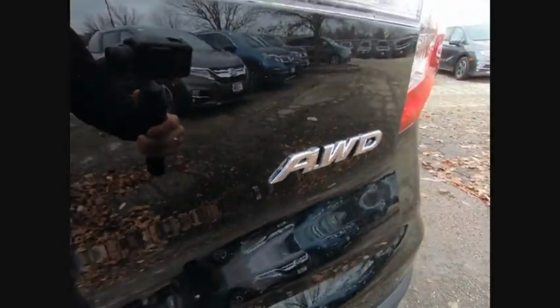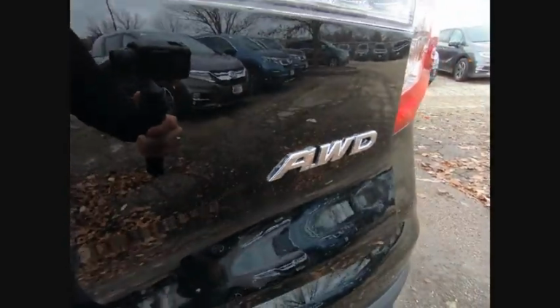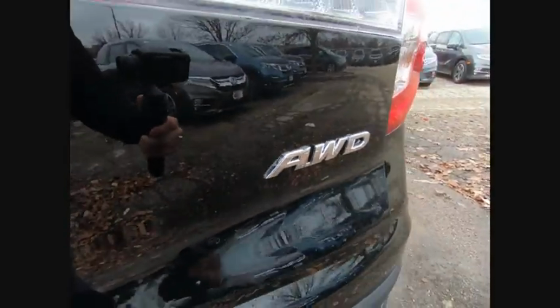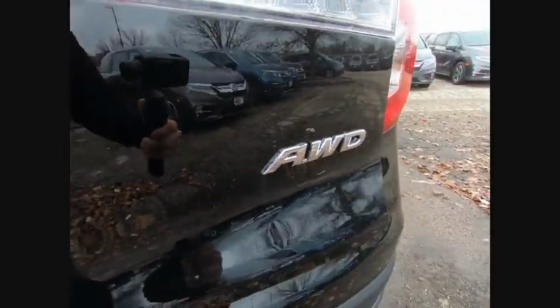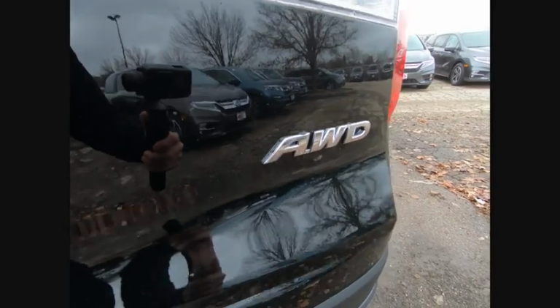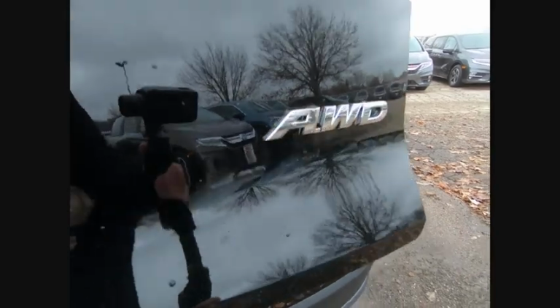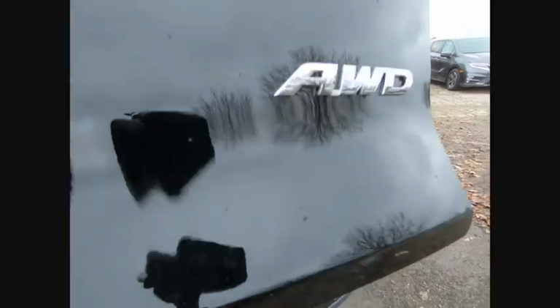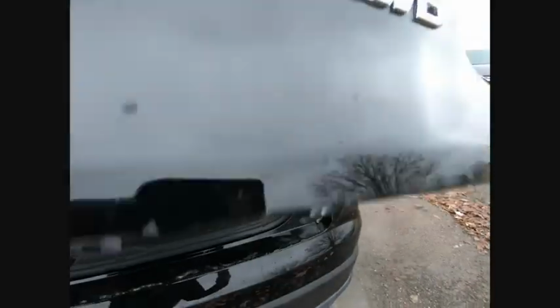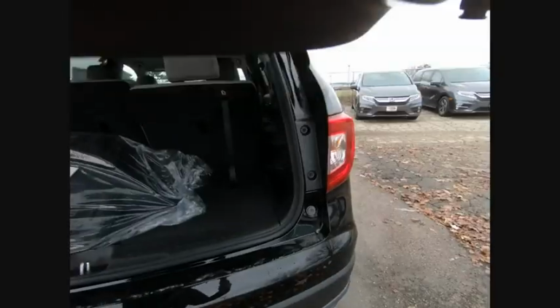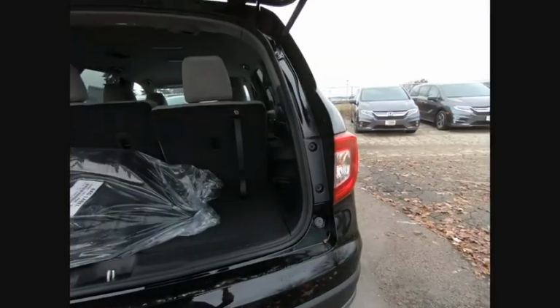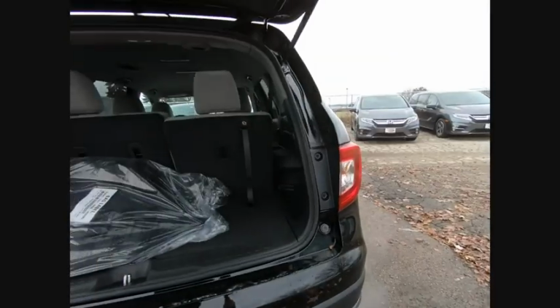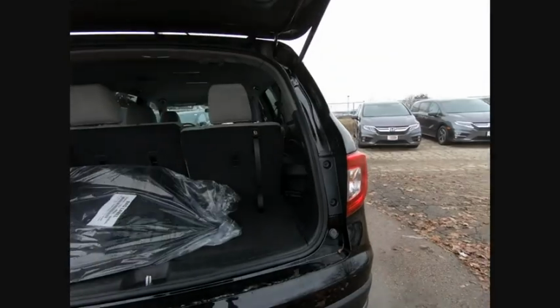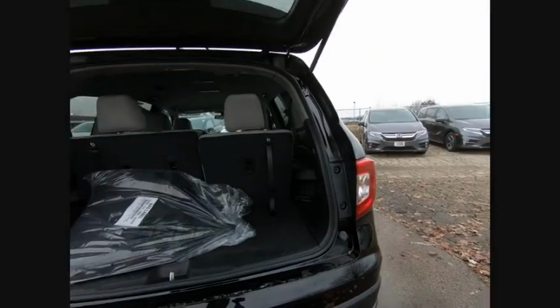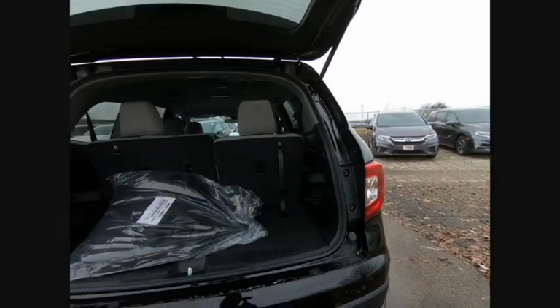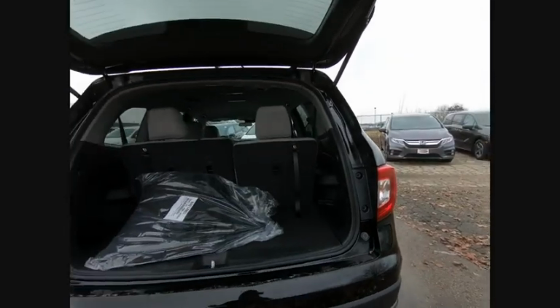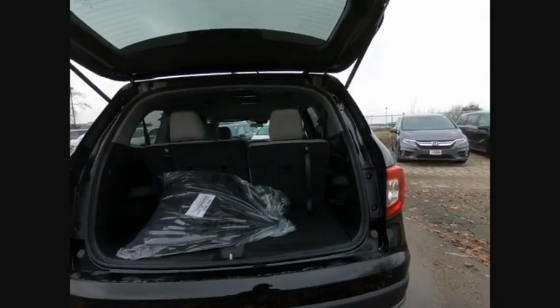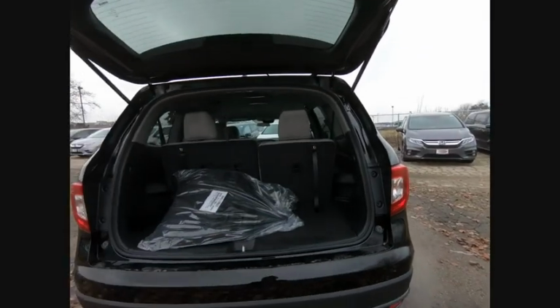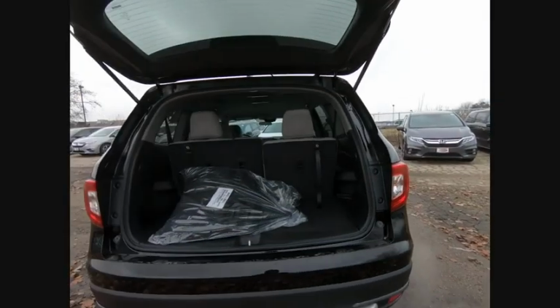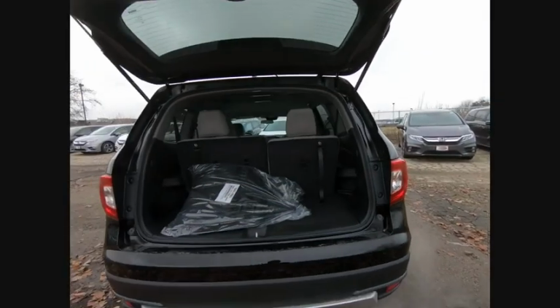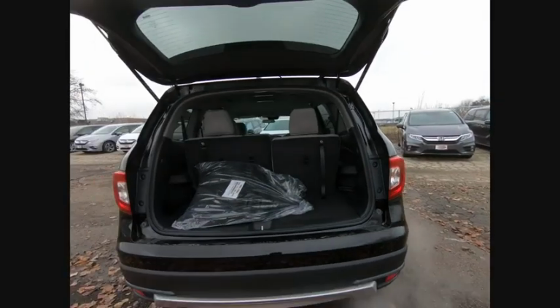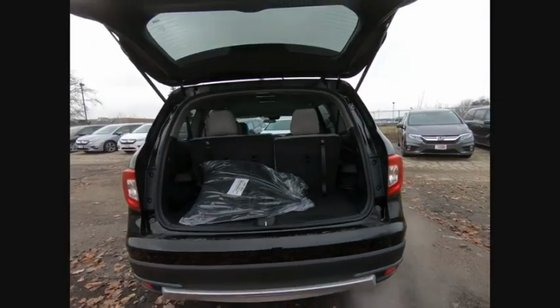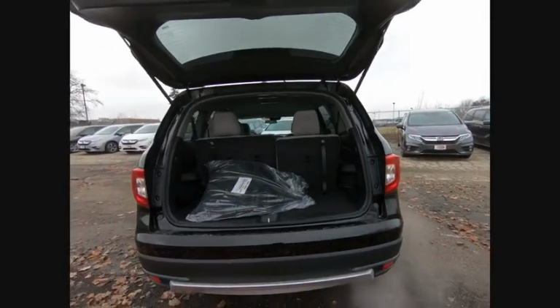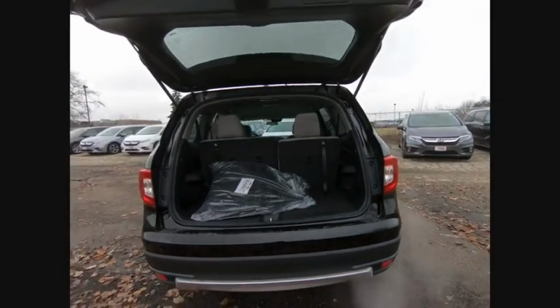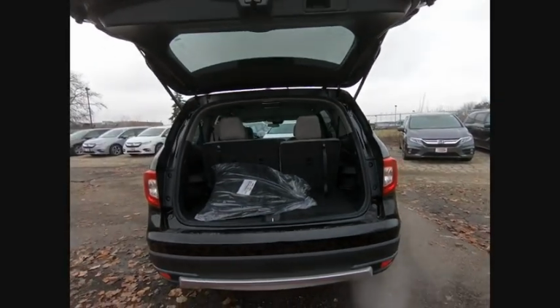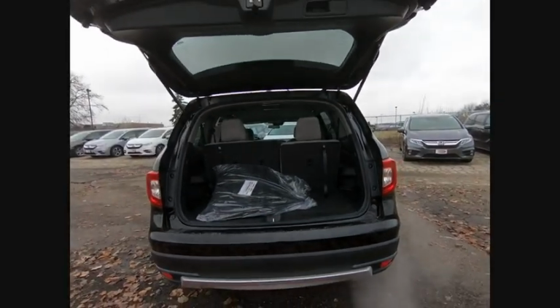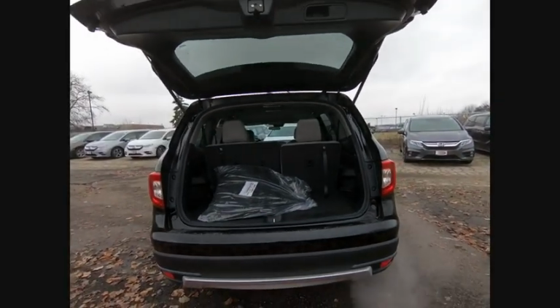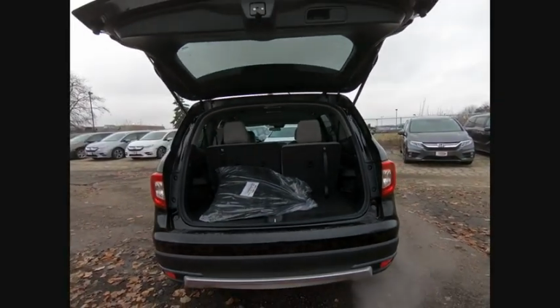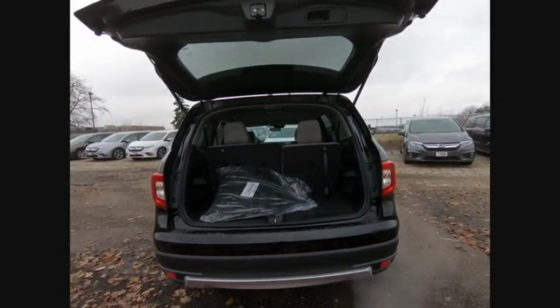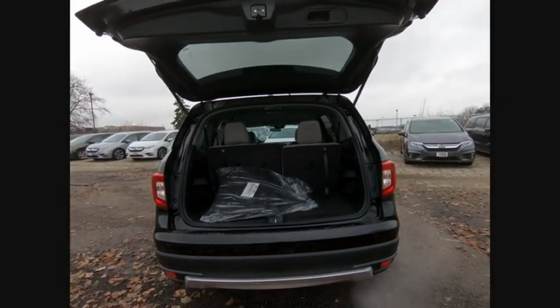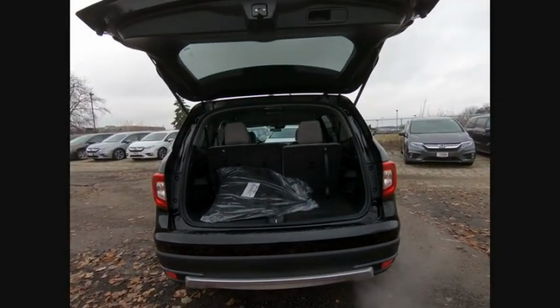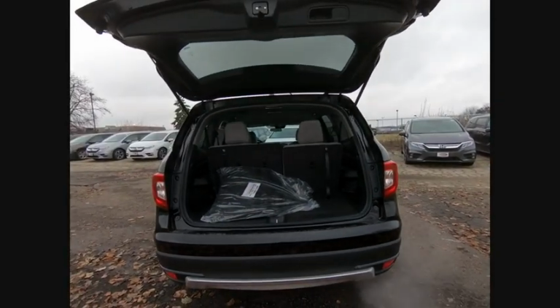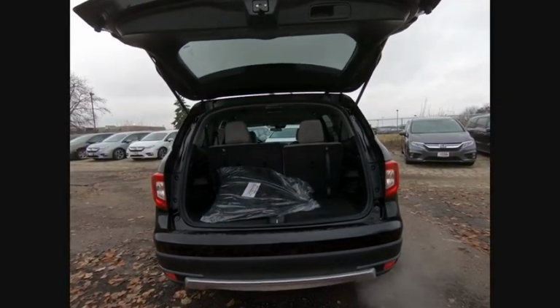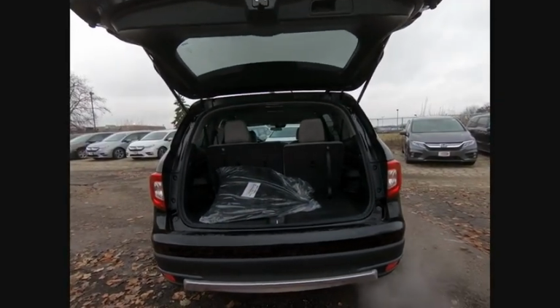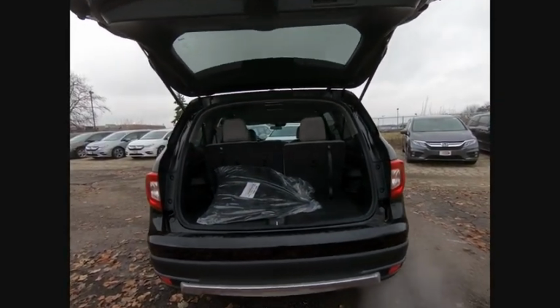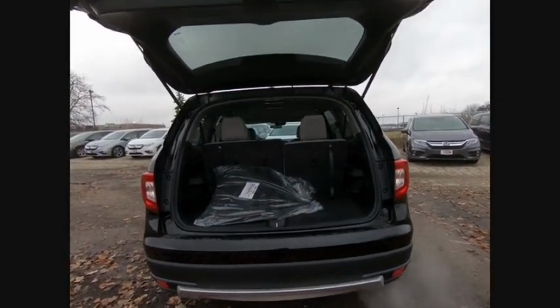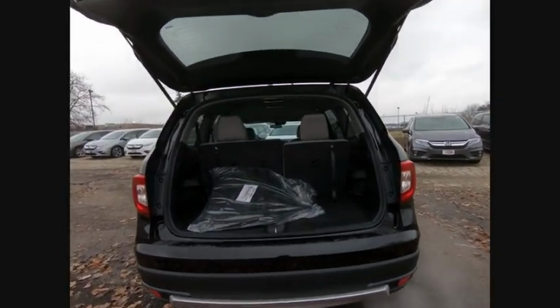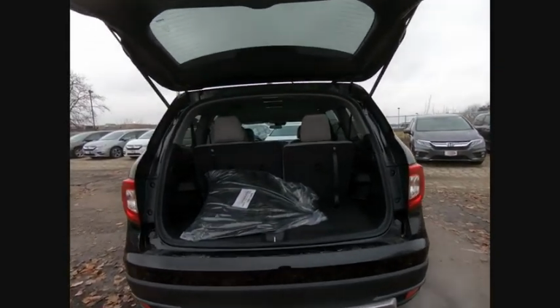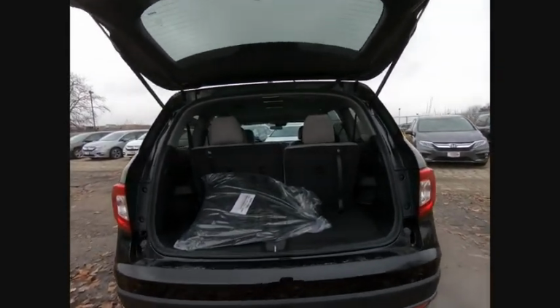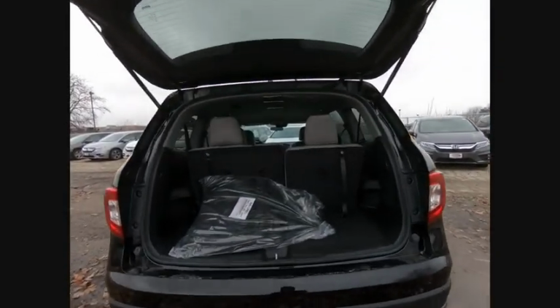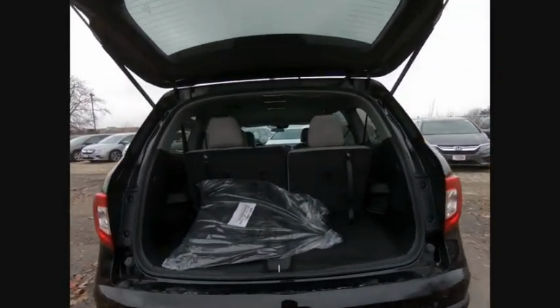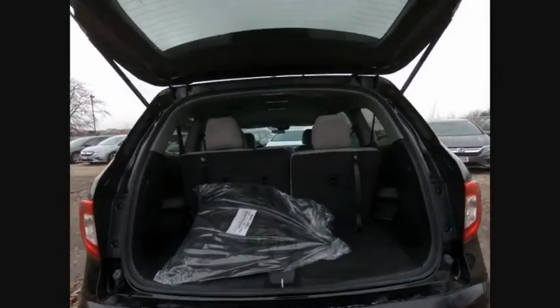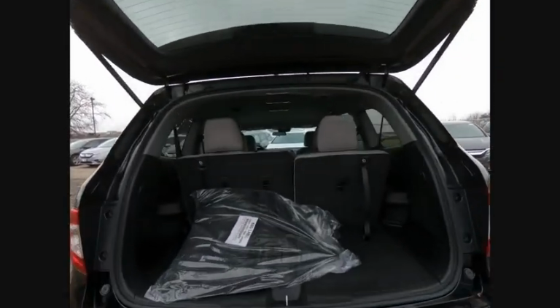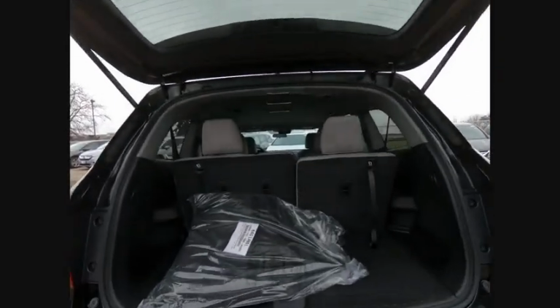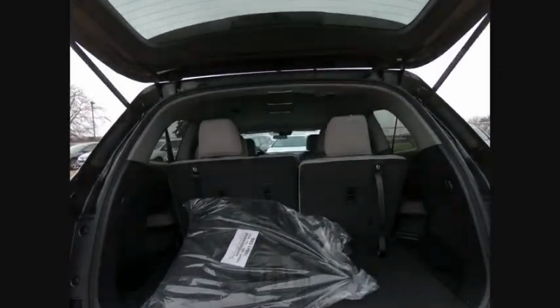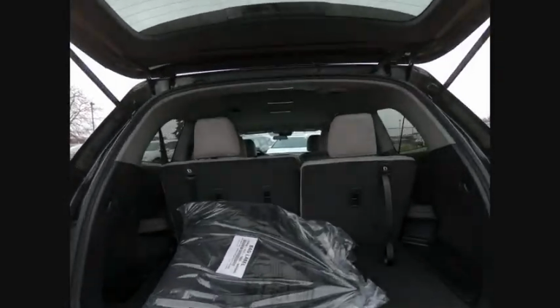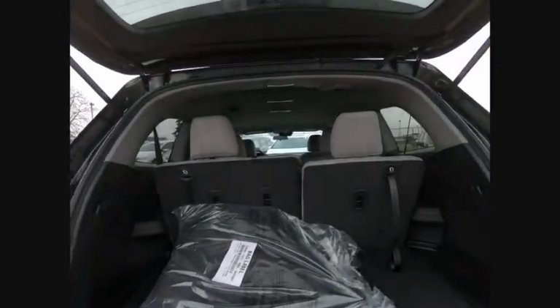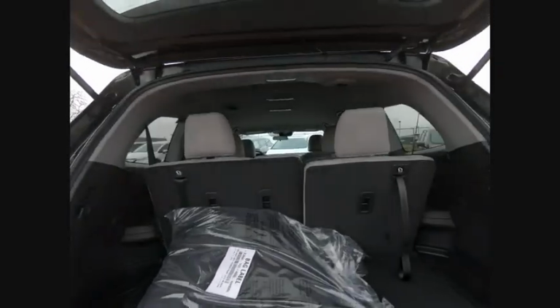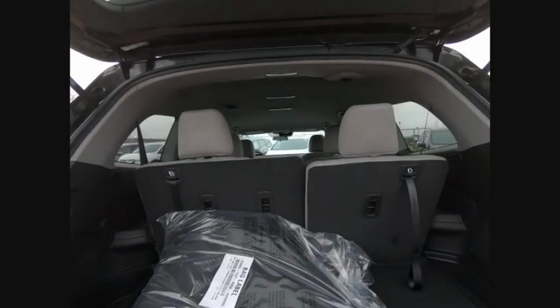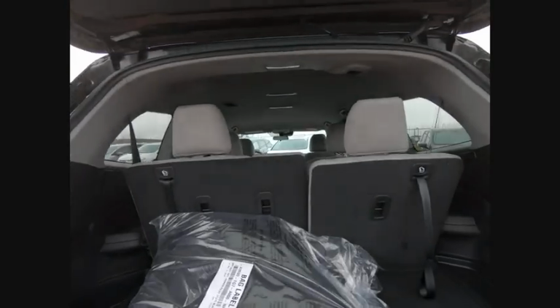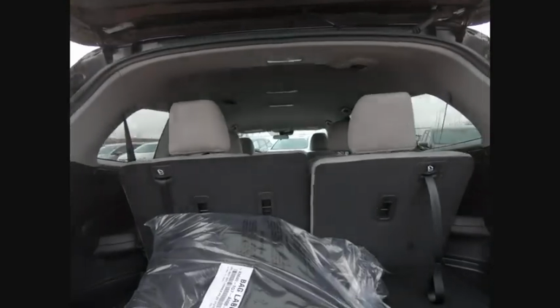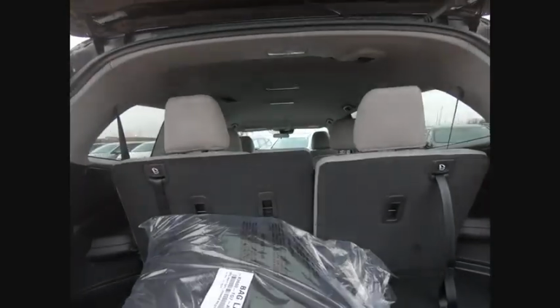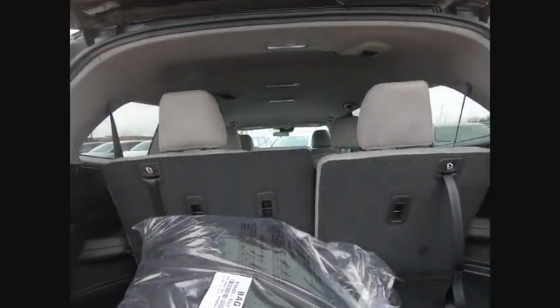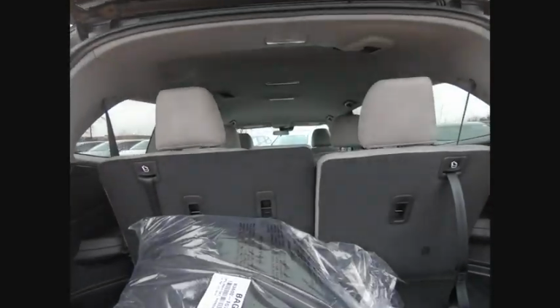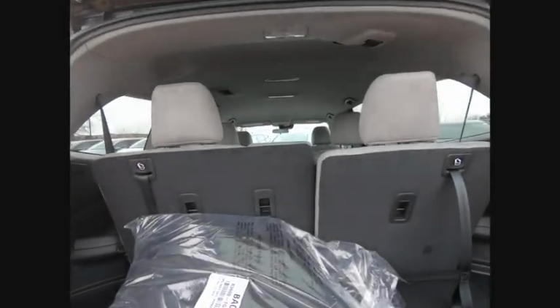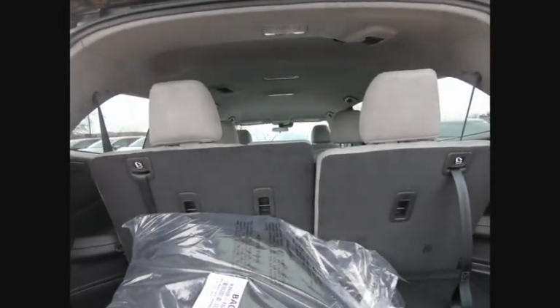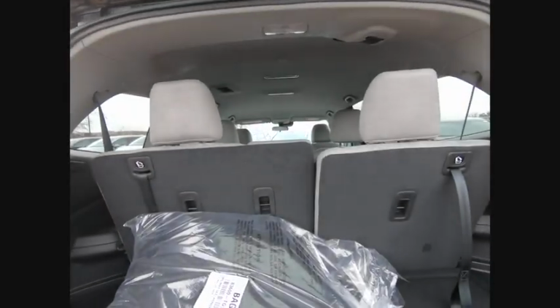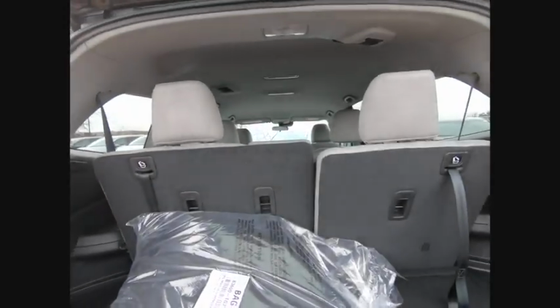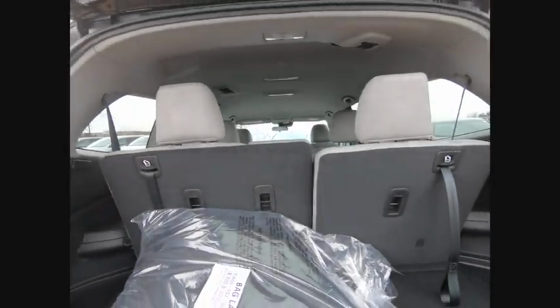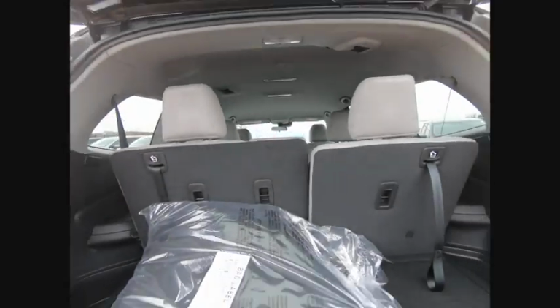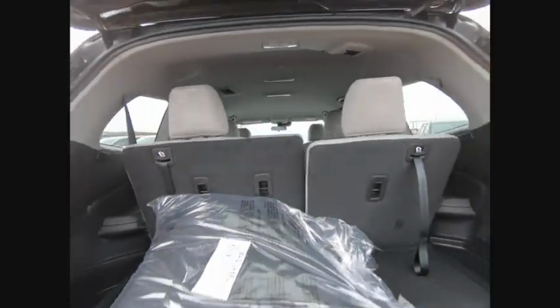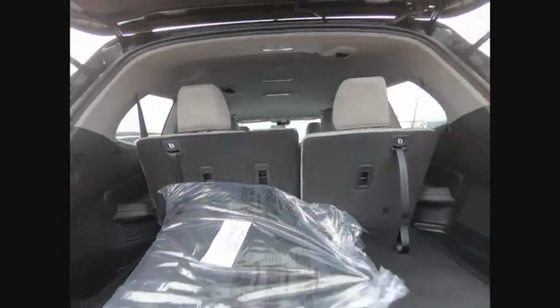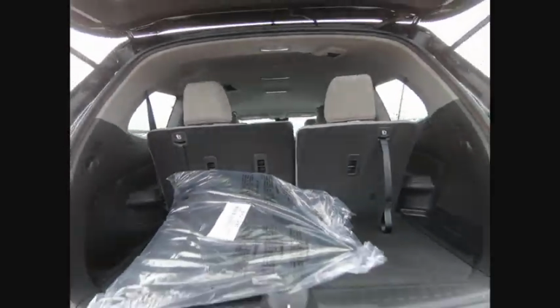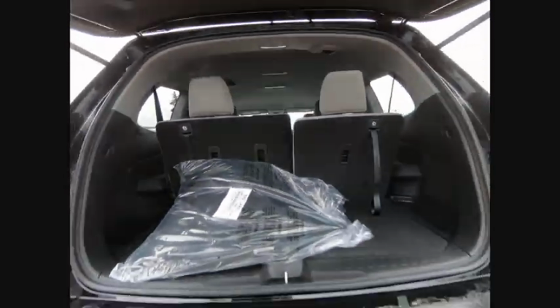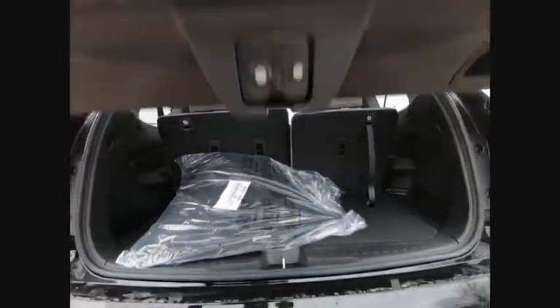Daytime running lights. Remote engine start. If you like it online, you'll love it in your driveway. Take it for a spin today.